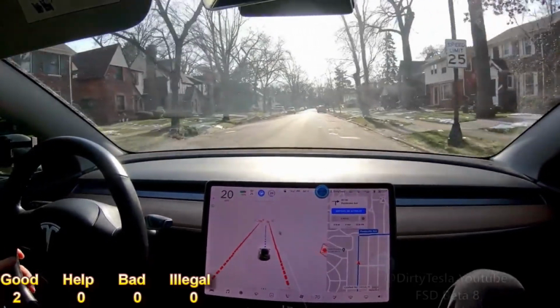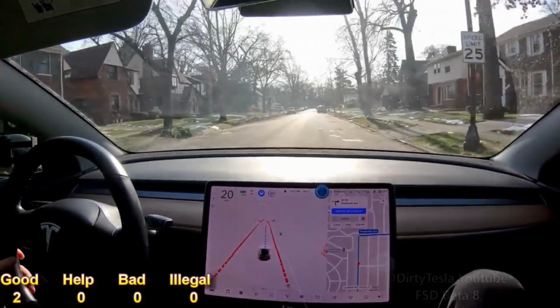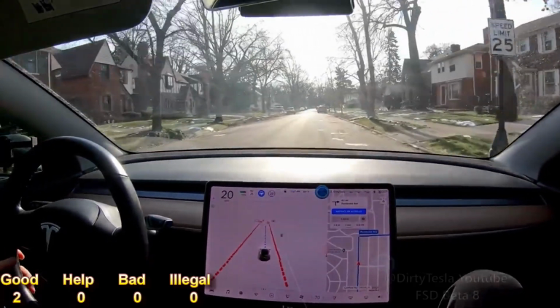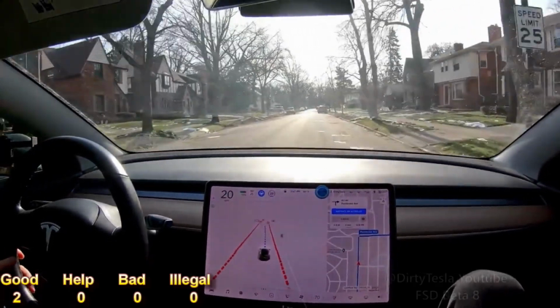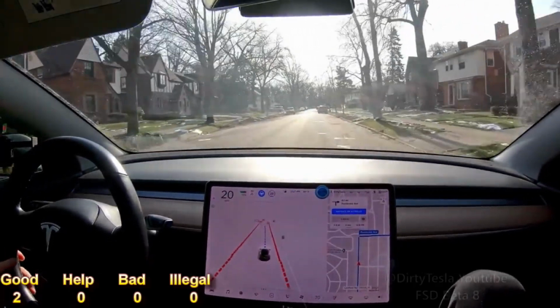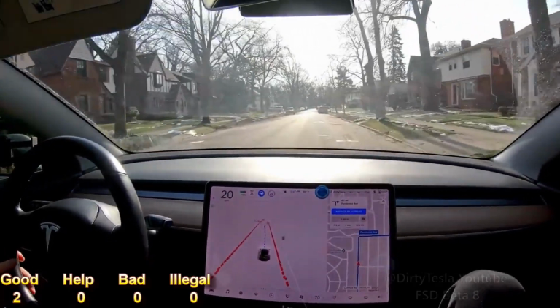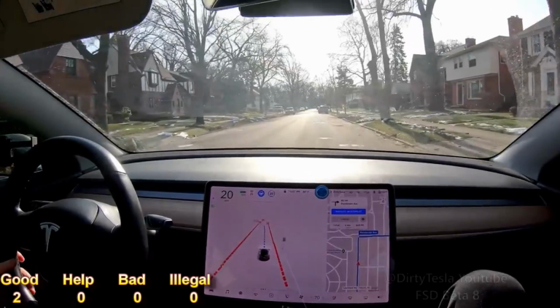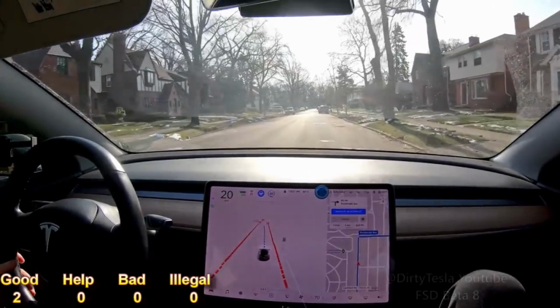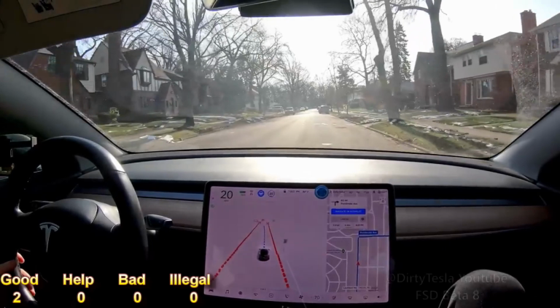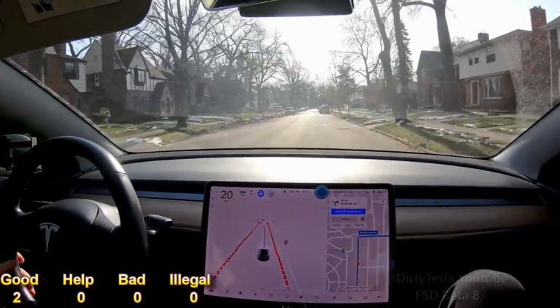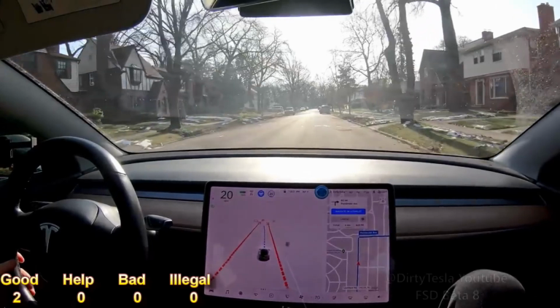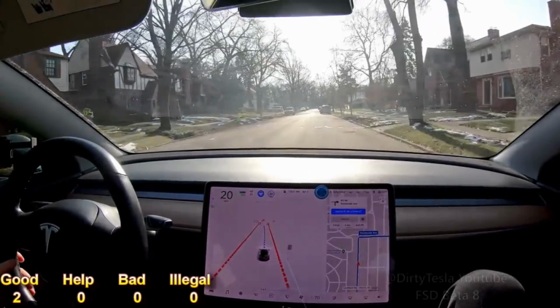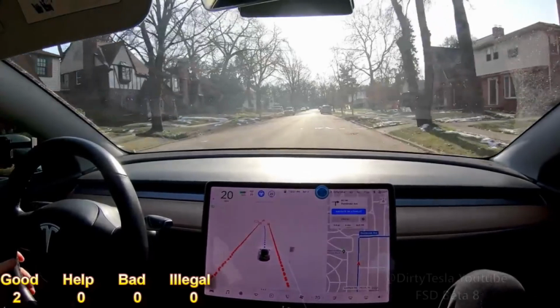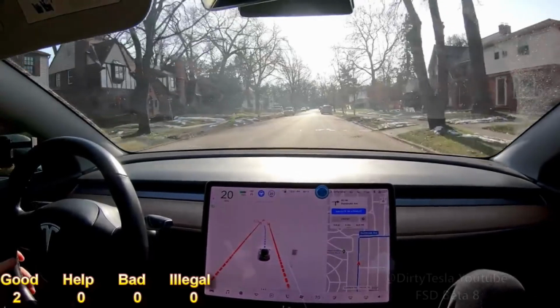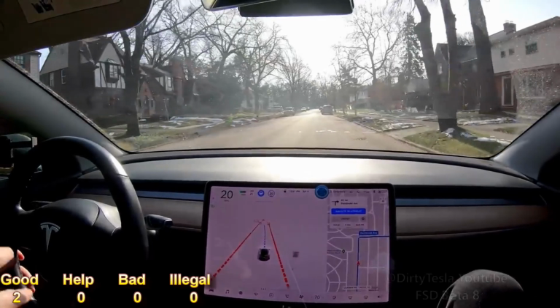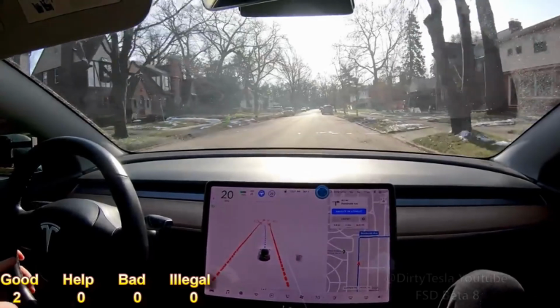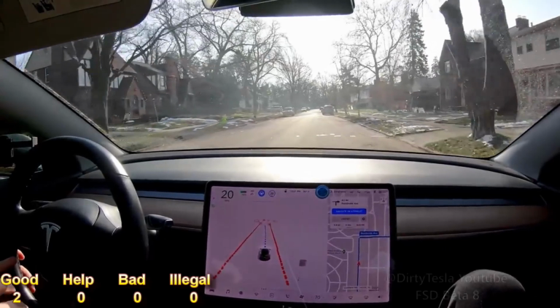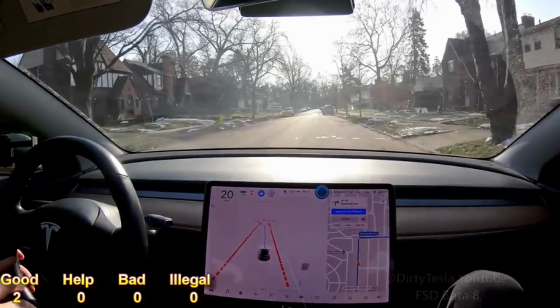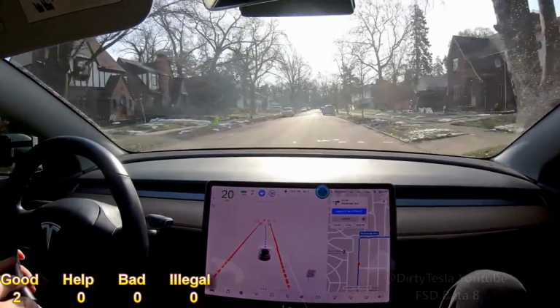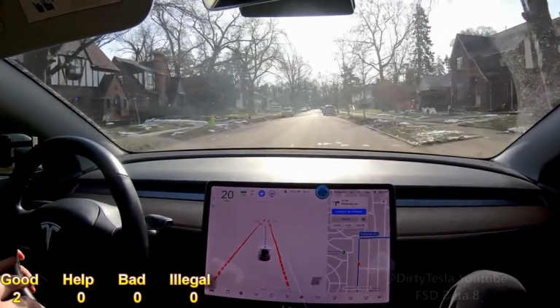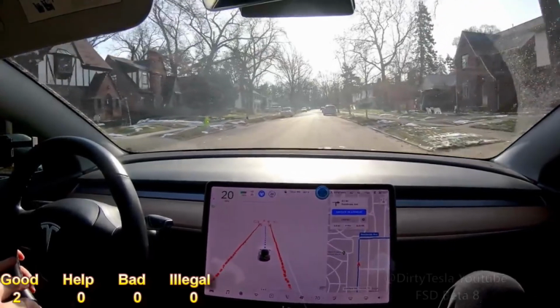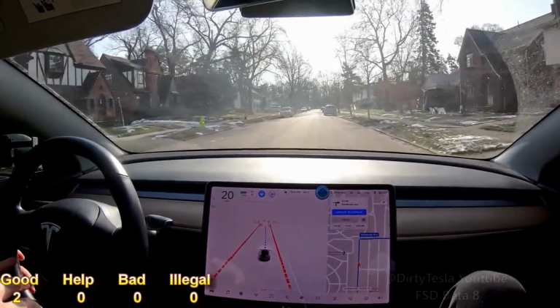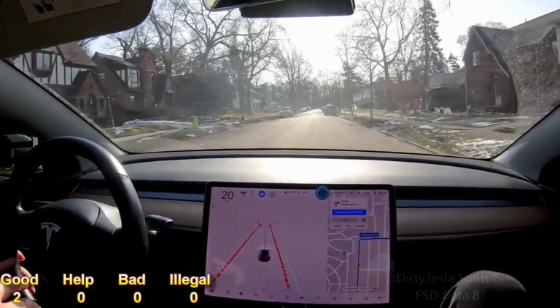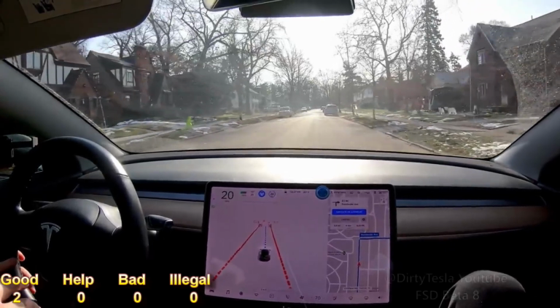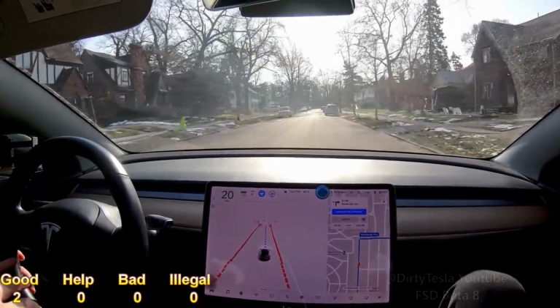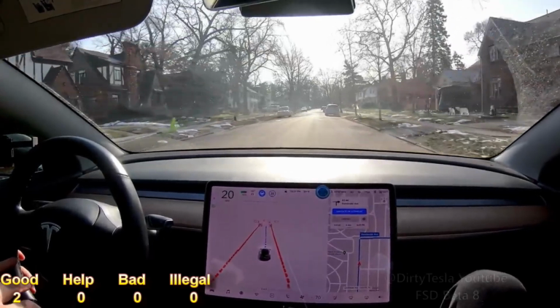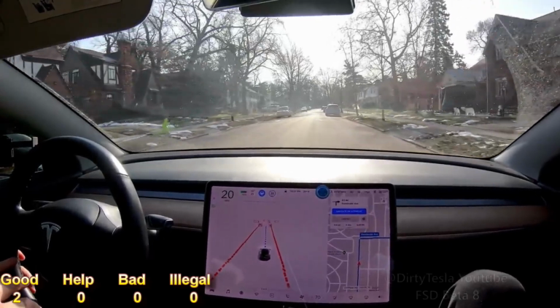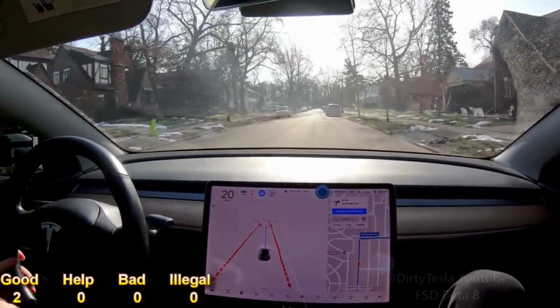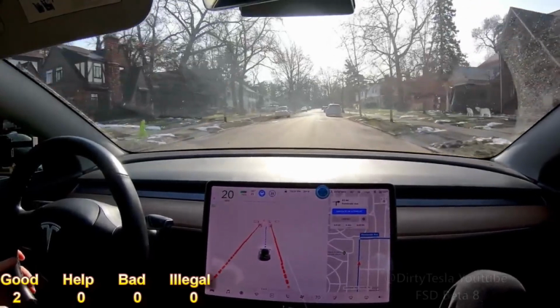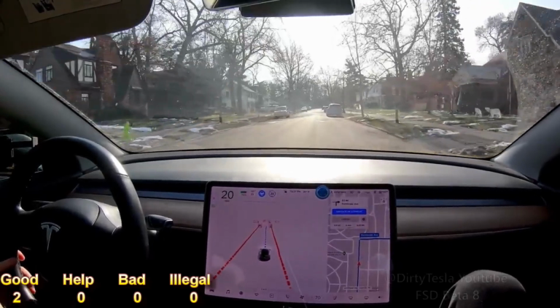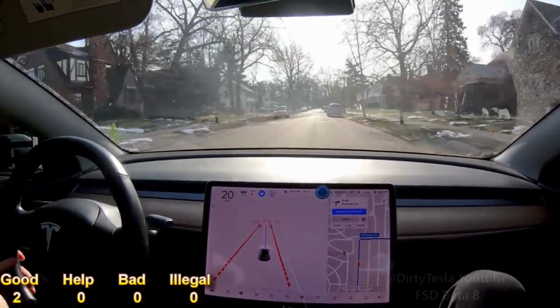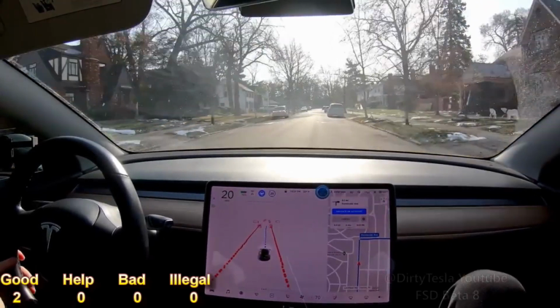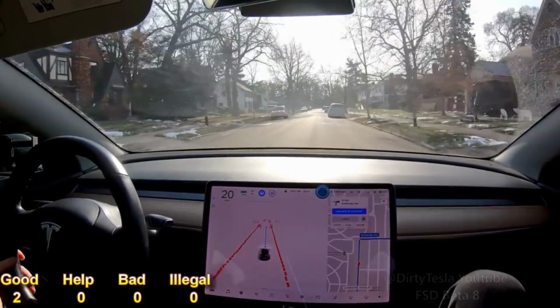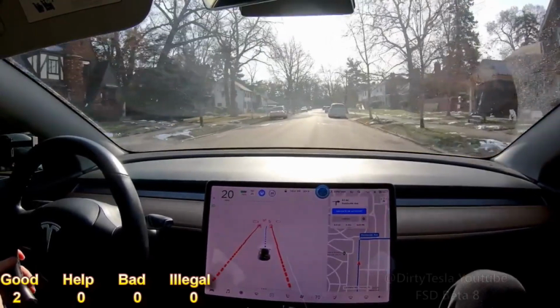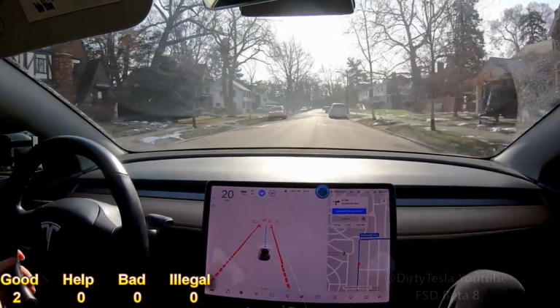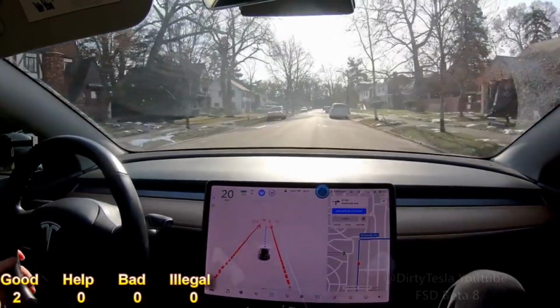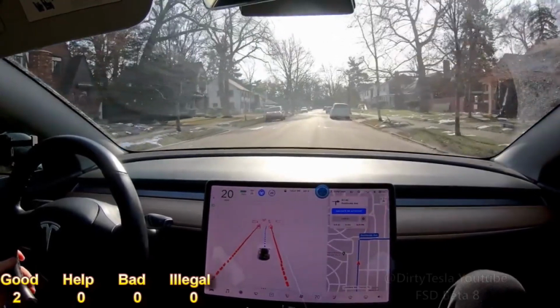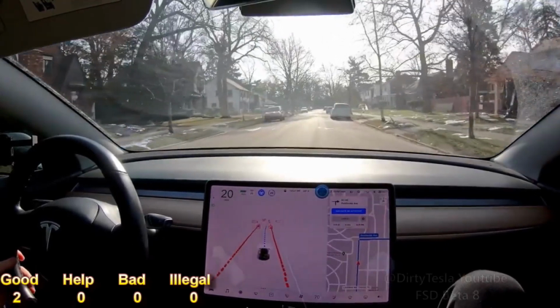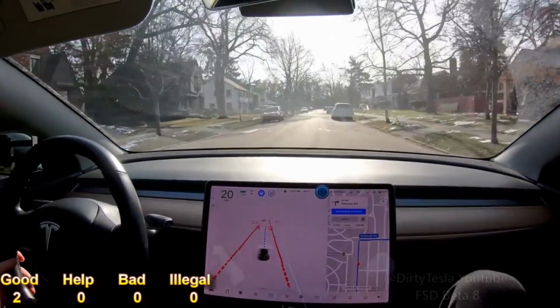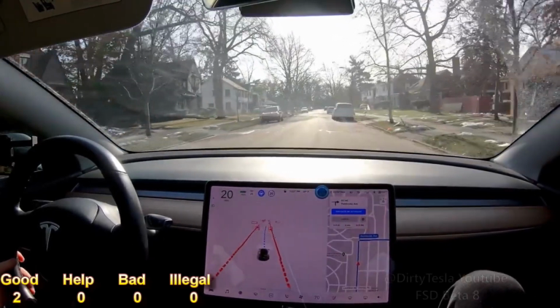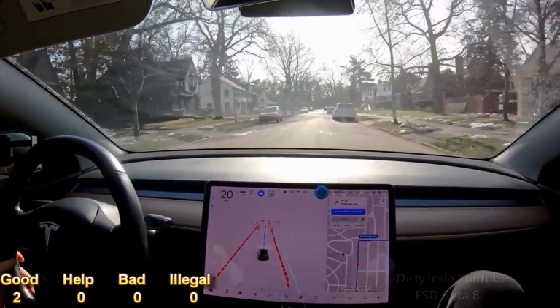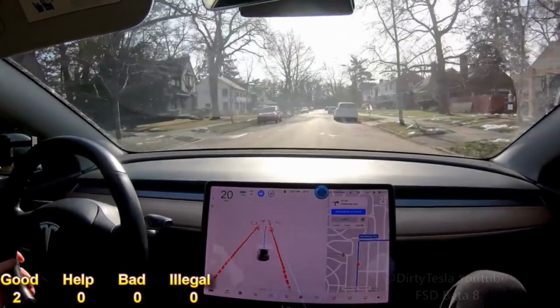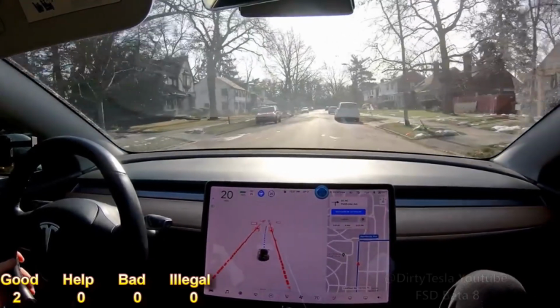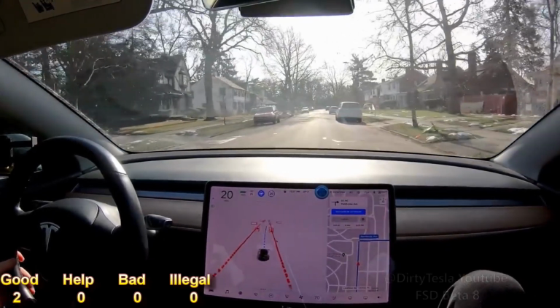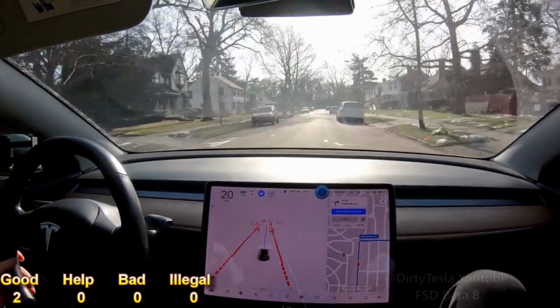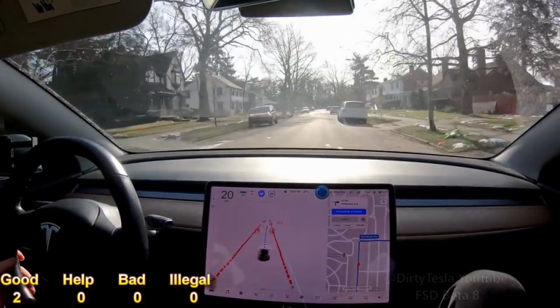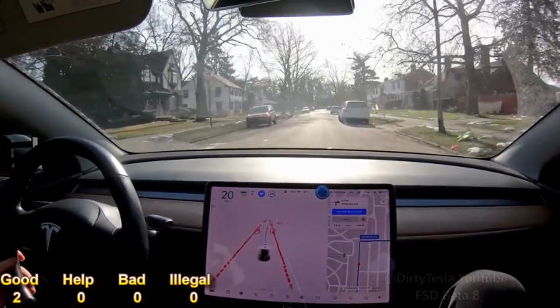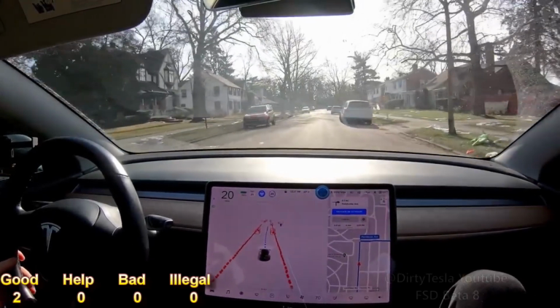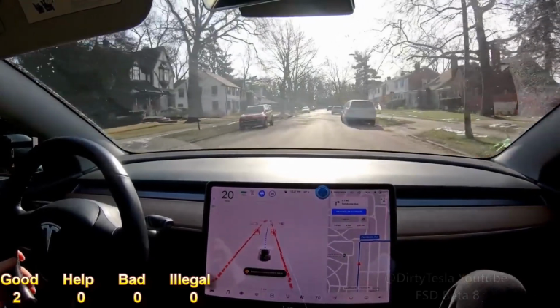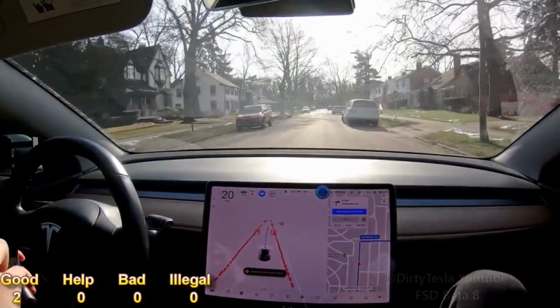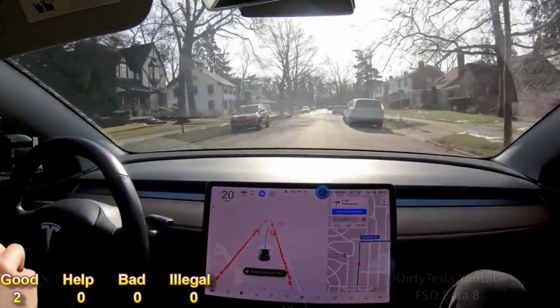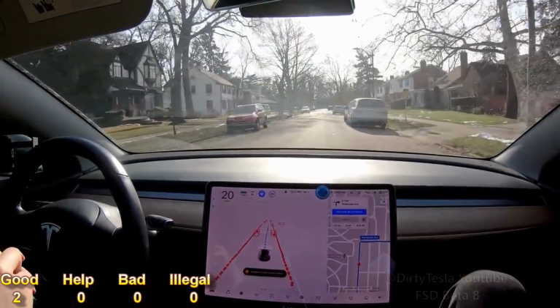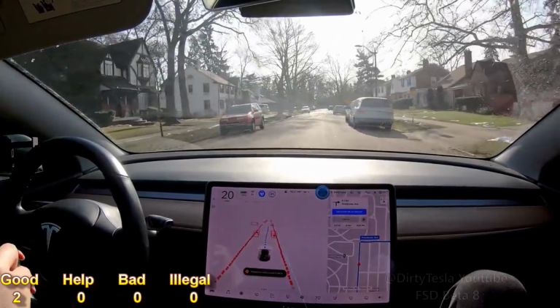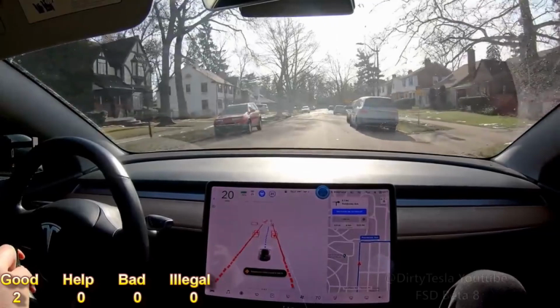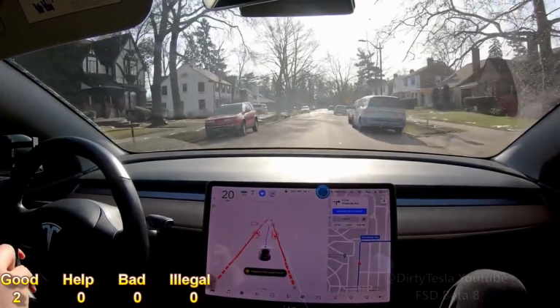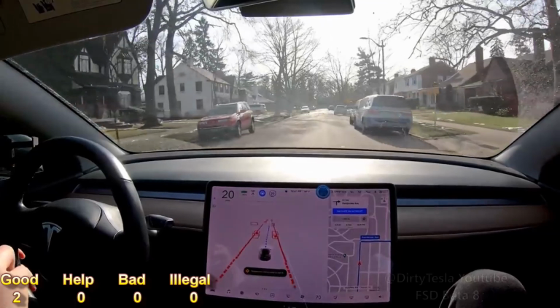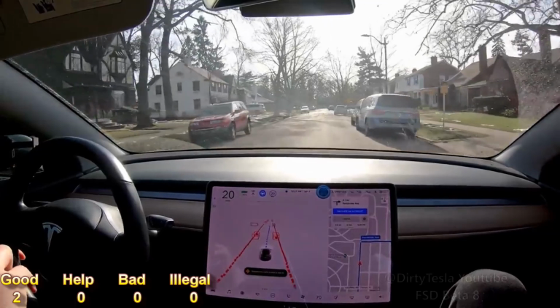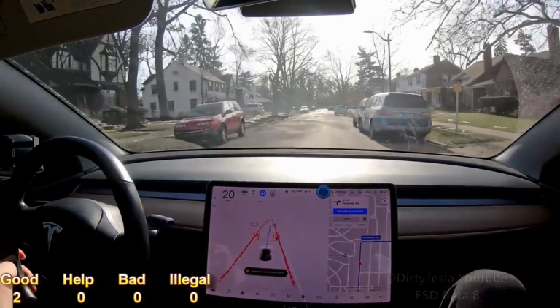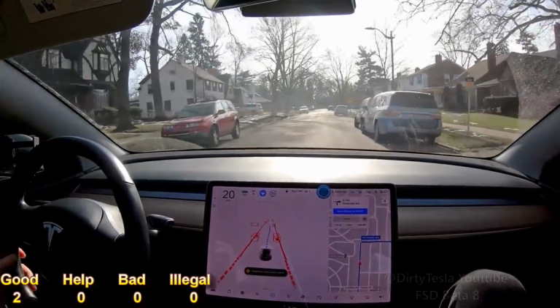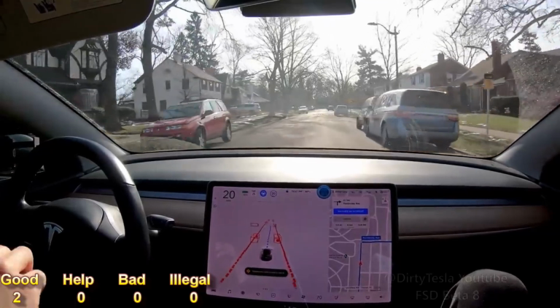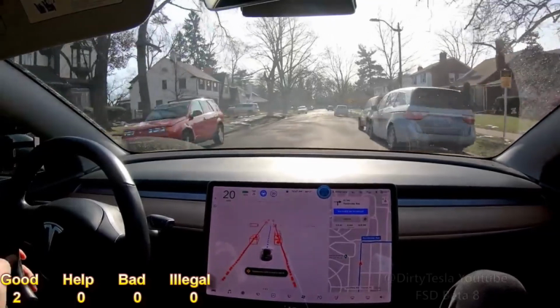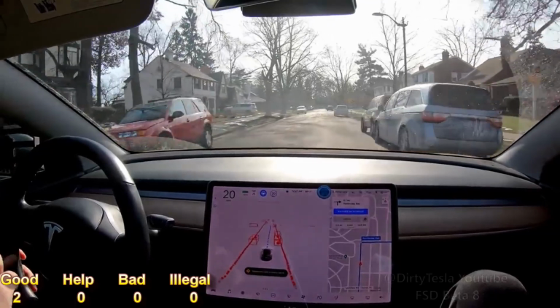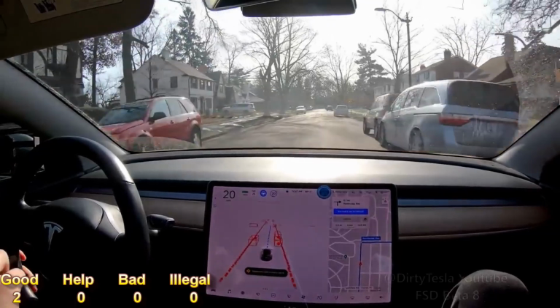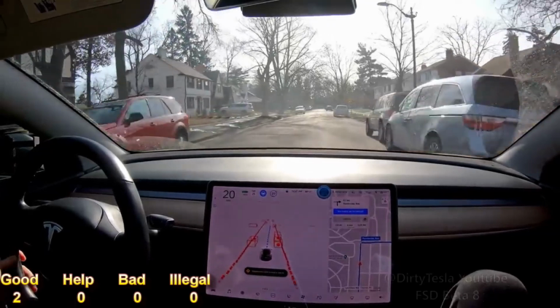We're going to head downtown, right in the middle. Look at these speed bumps — this will be interesting.